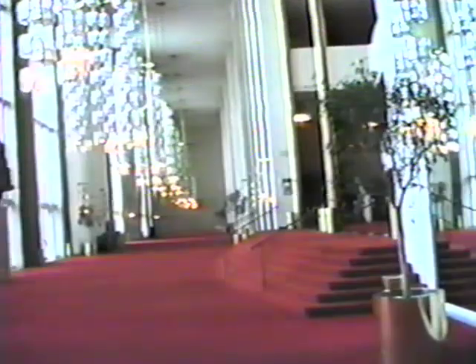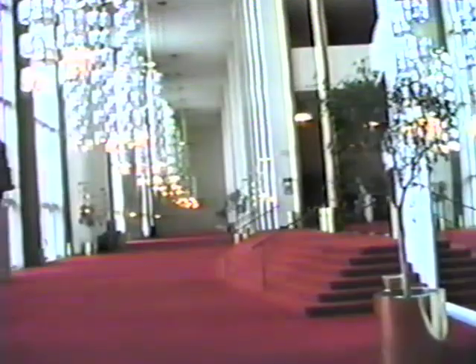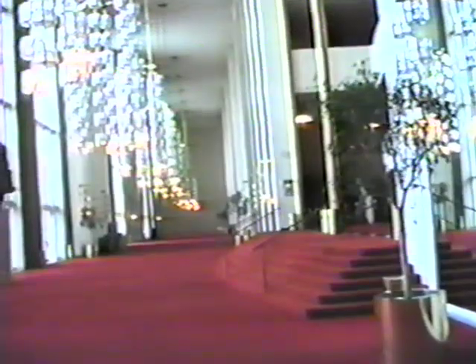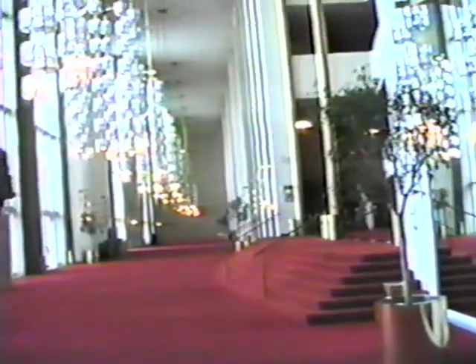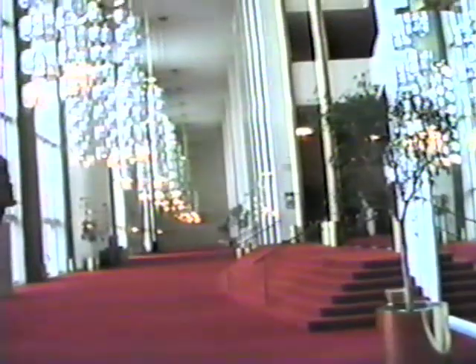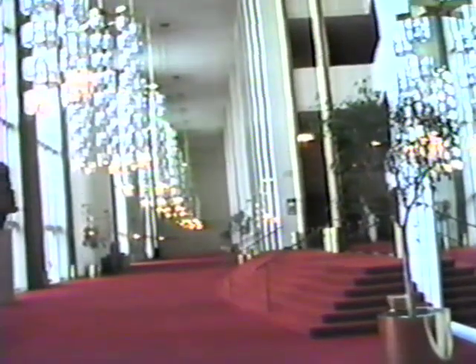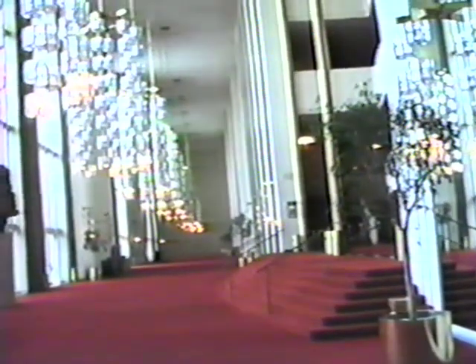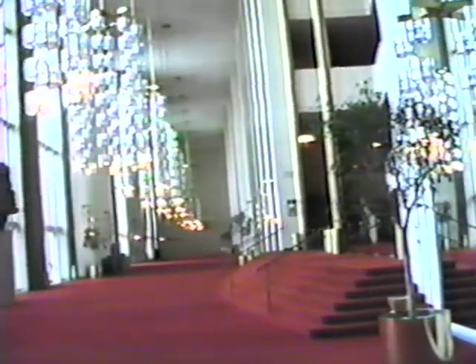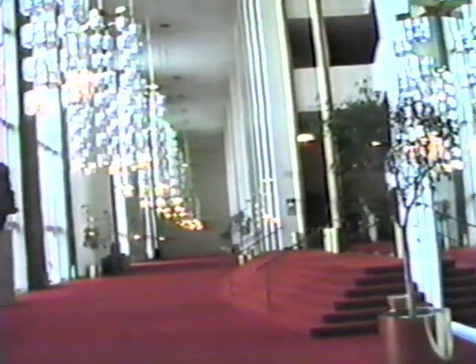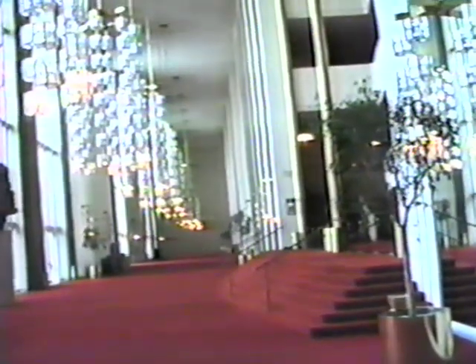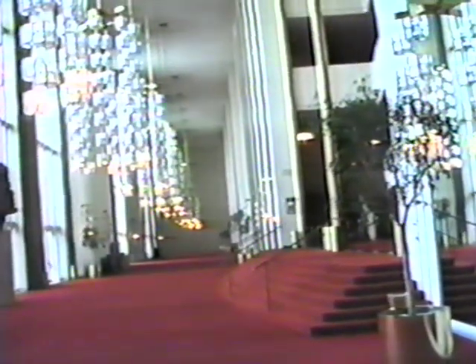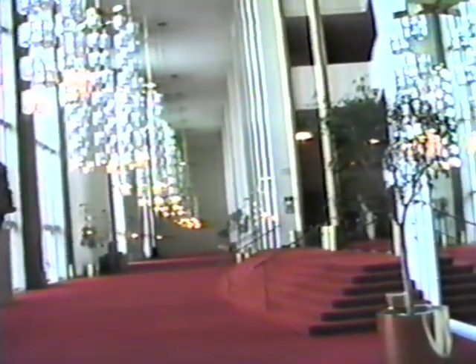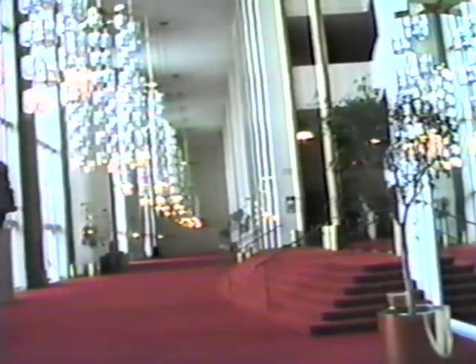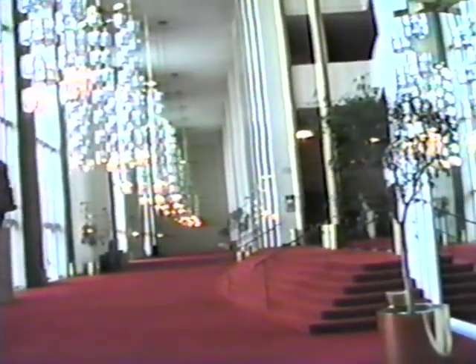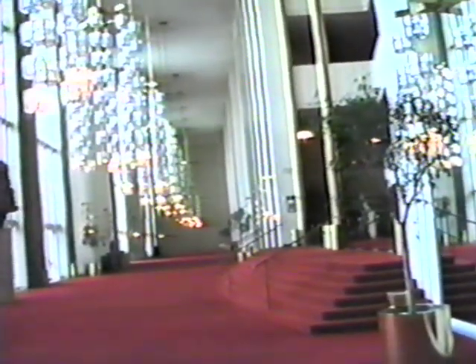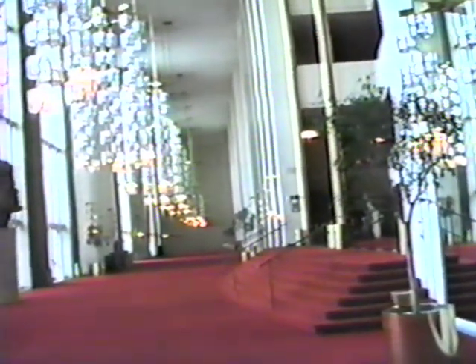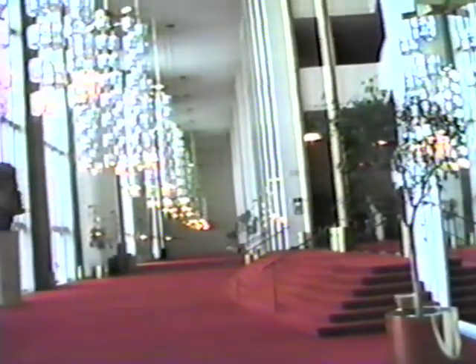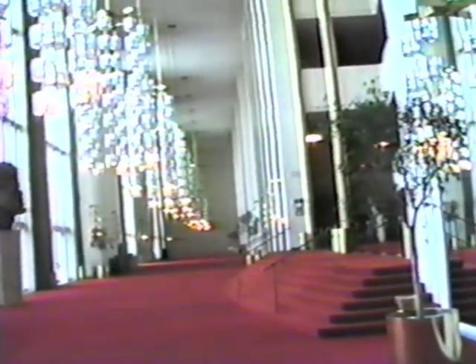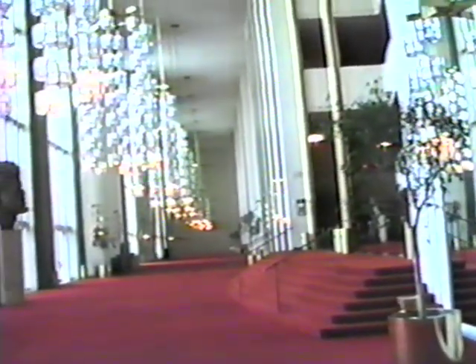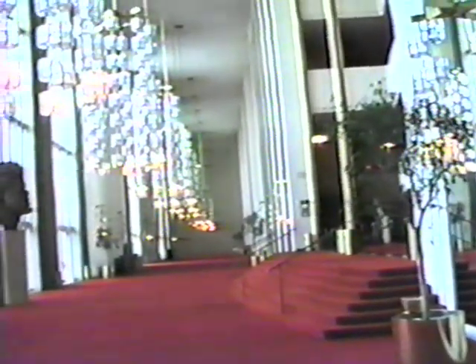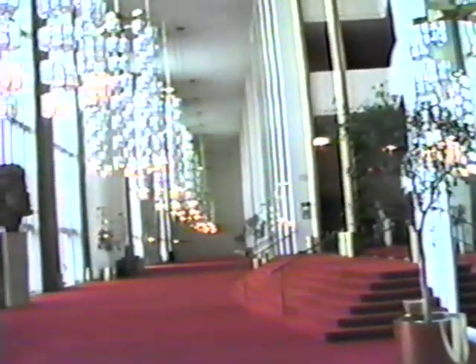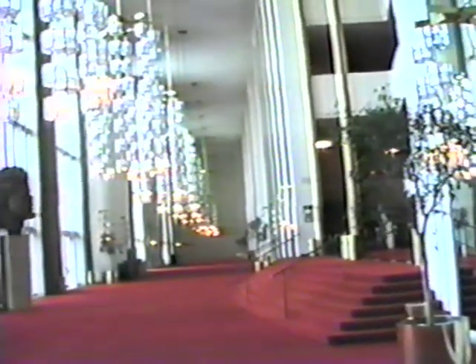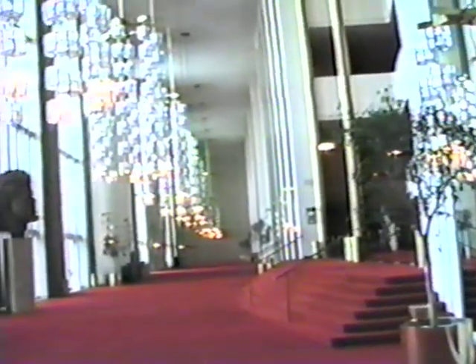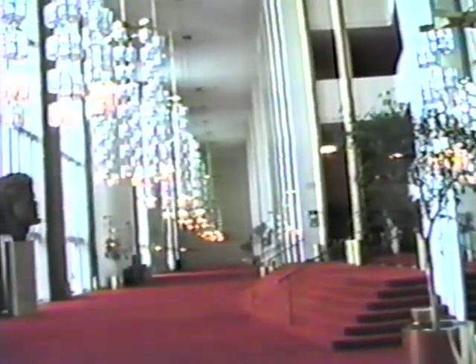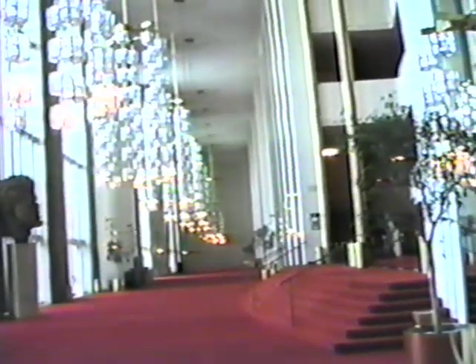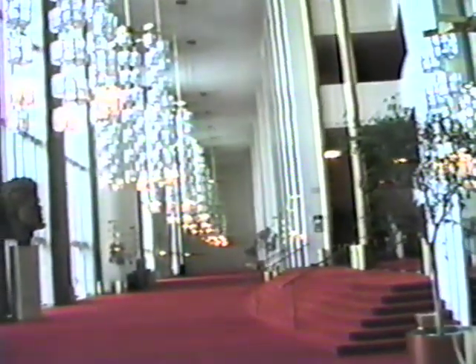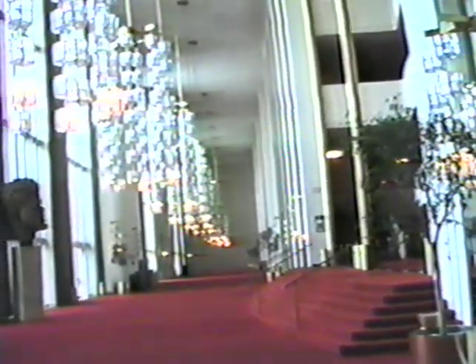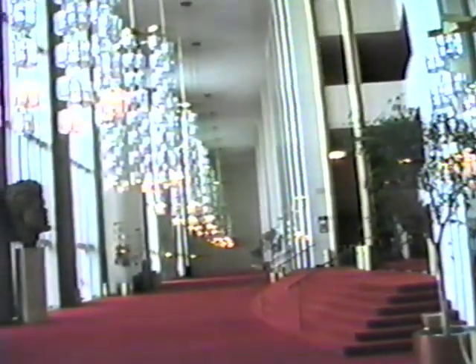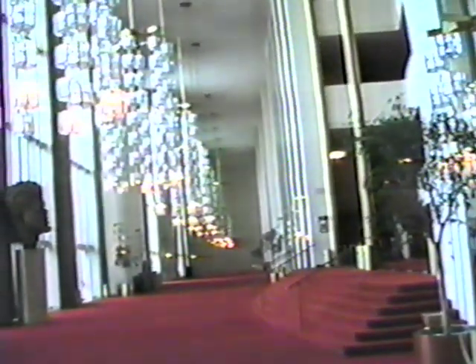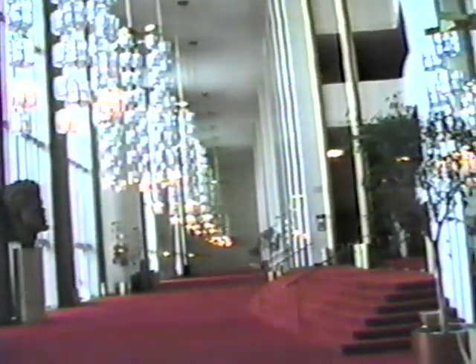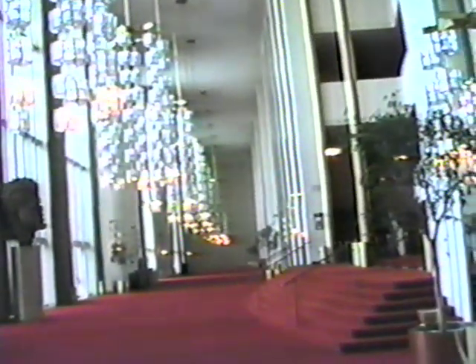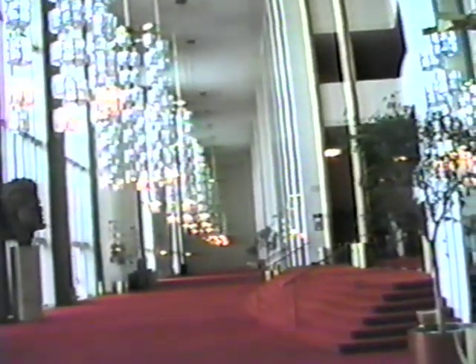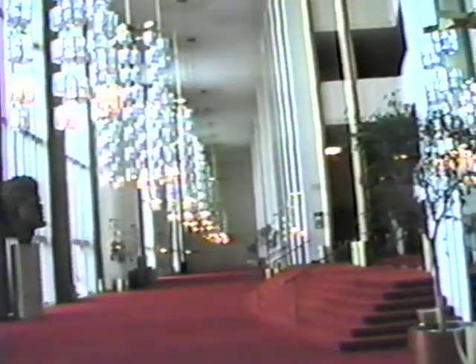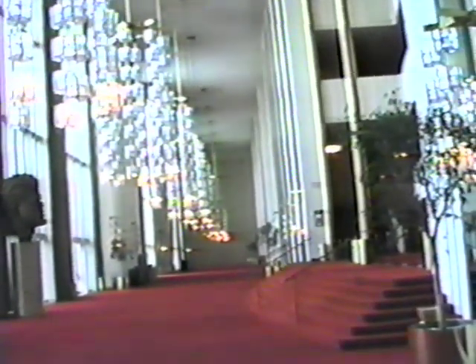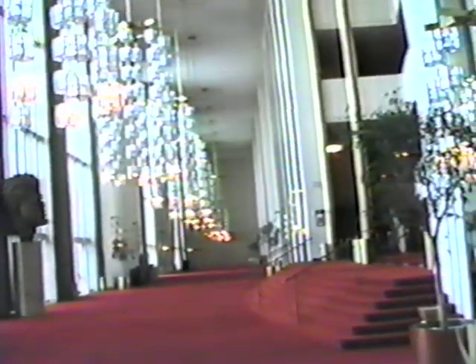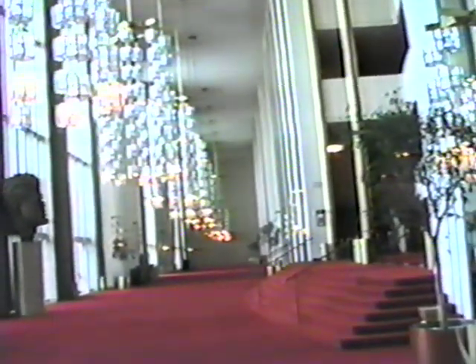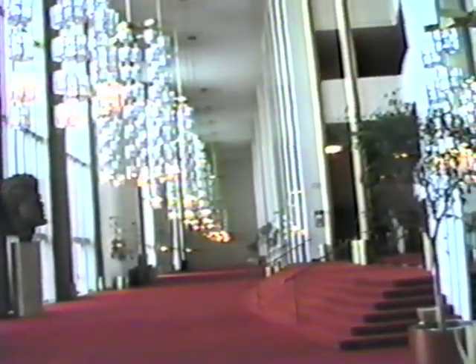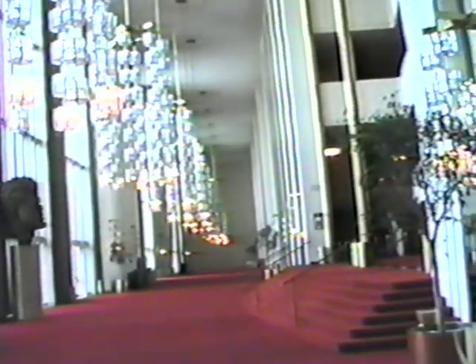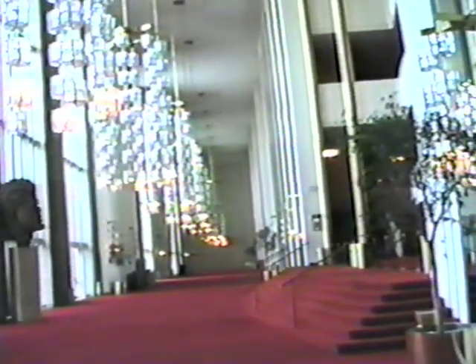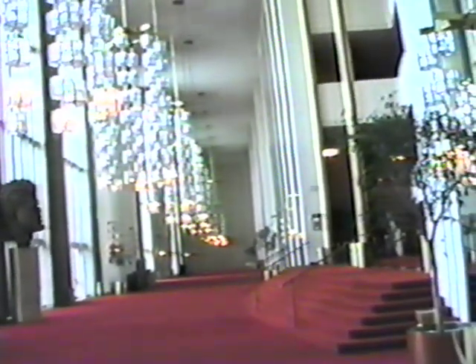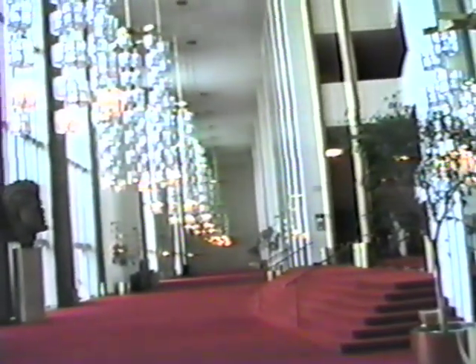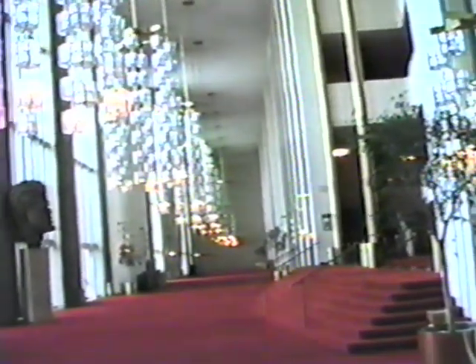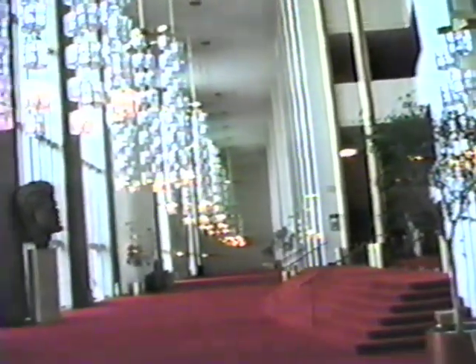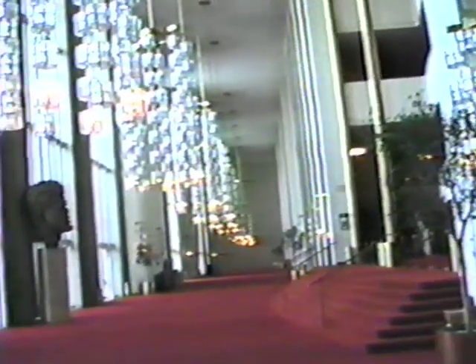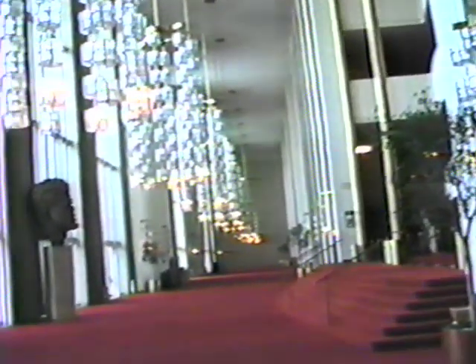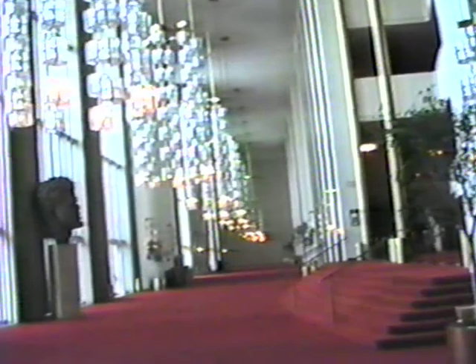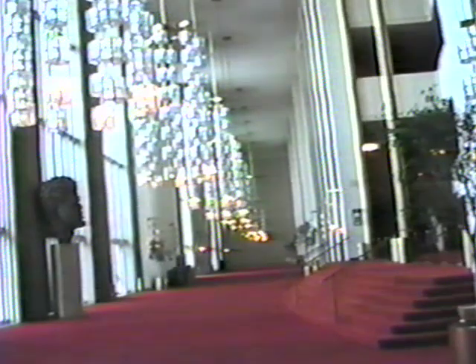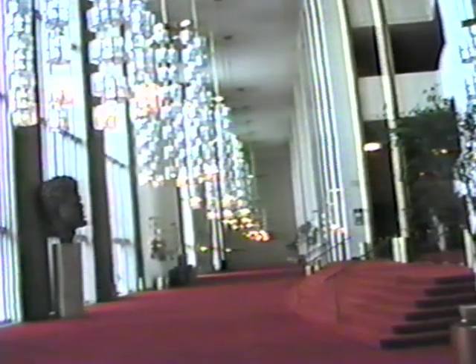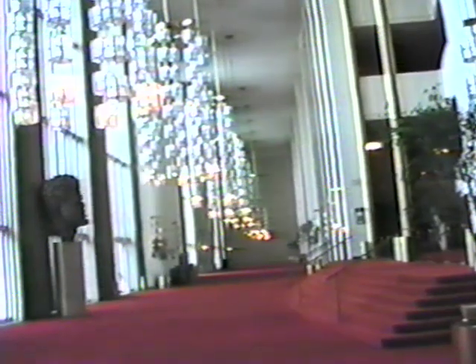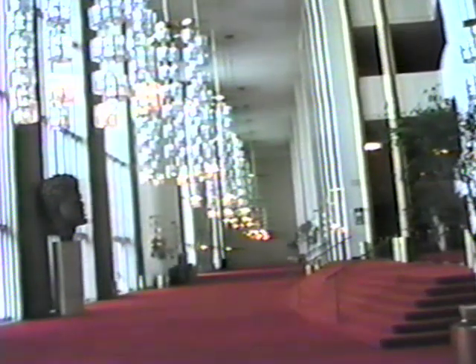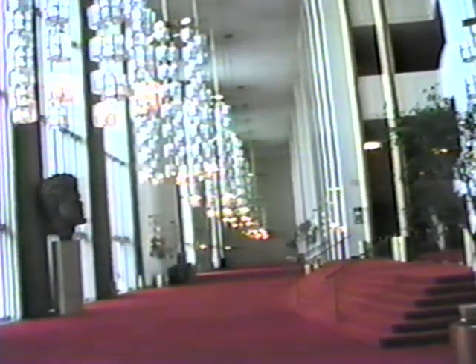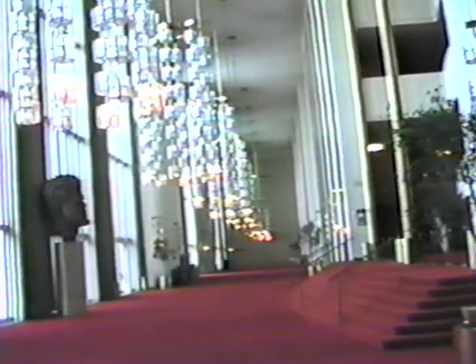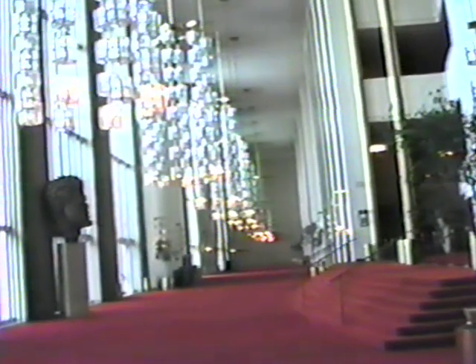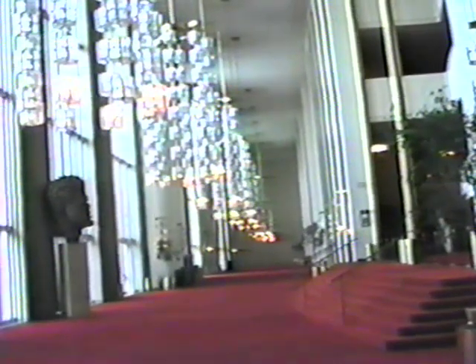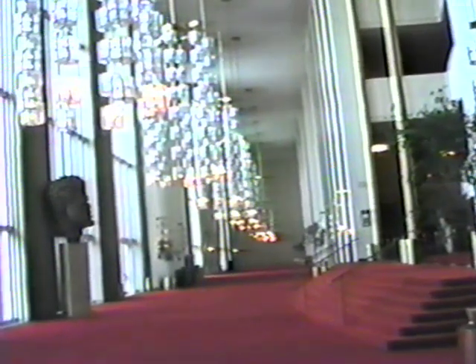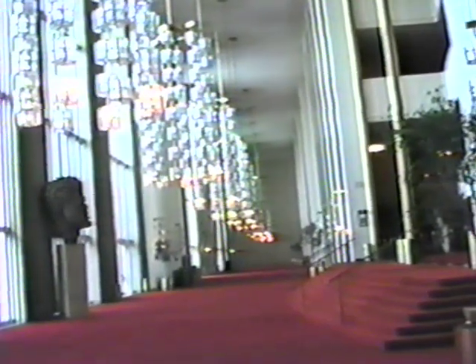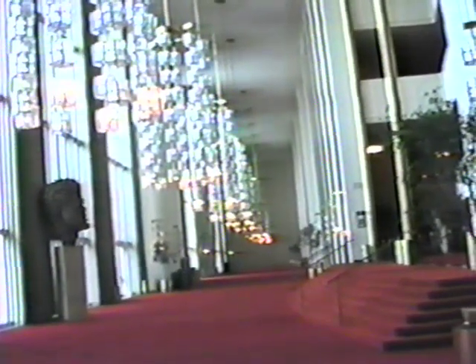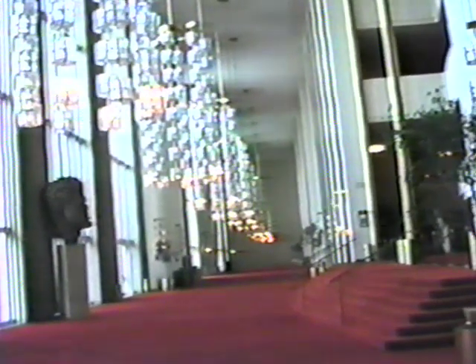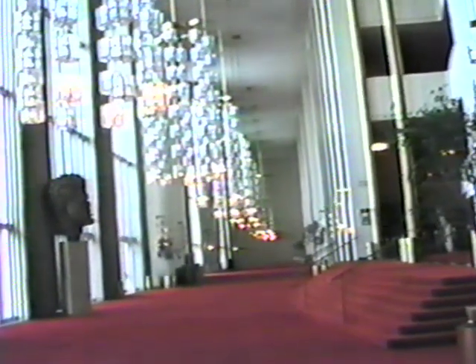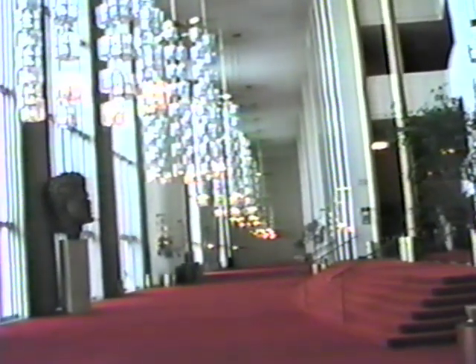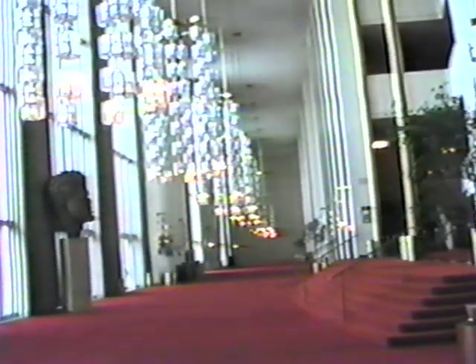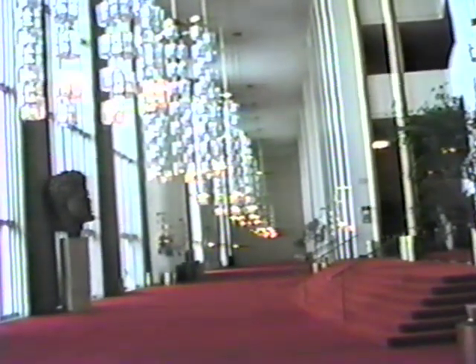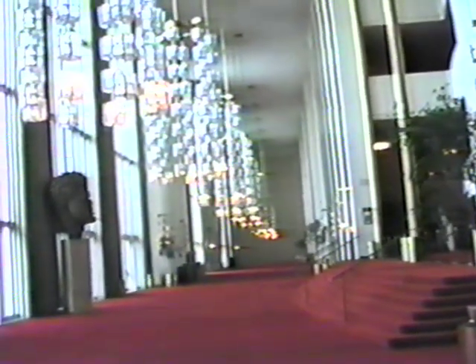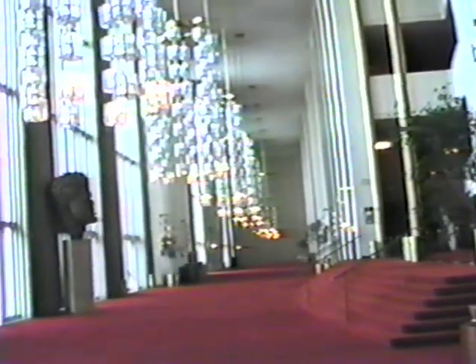That's the entry to the Opera House. Stairs leading up to the hallway the other direction. I can't believe it.